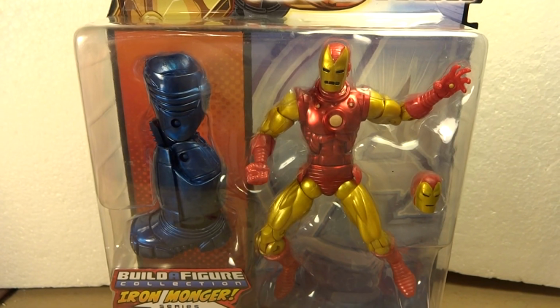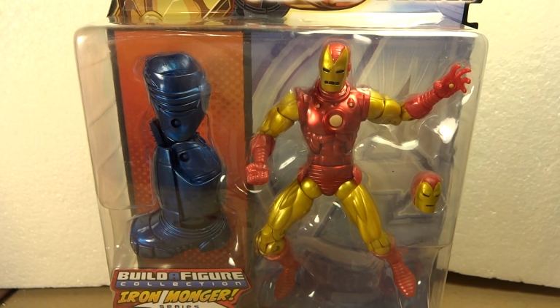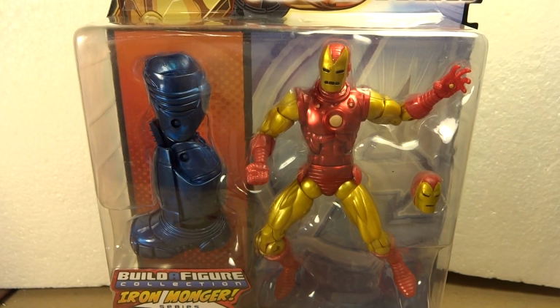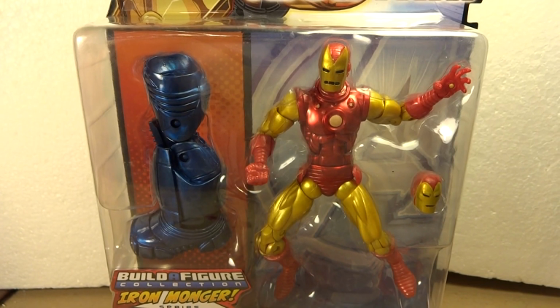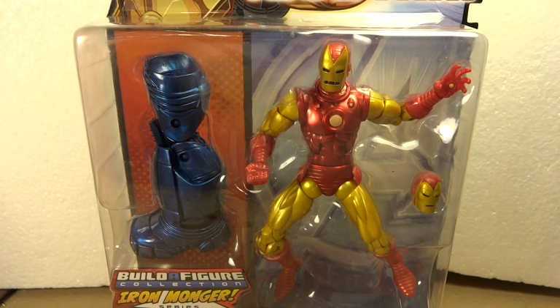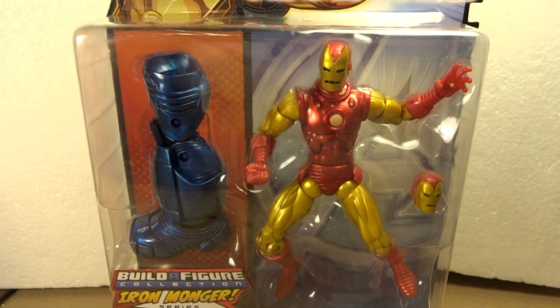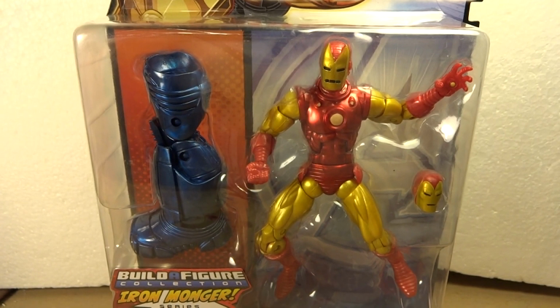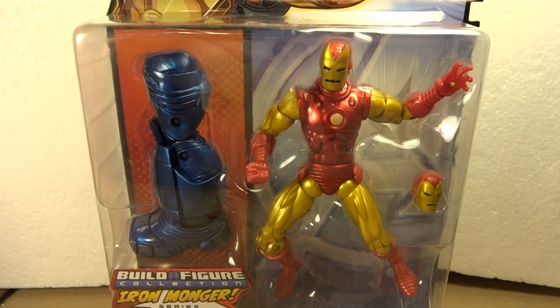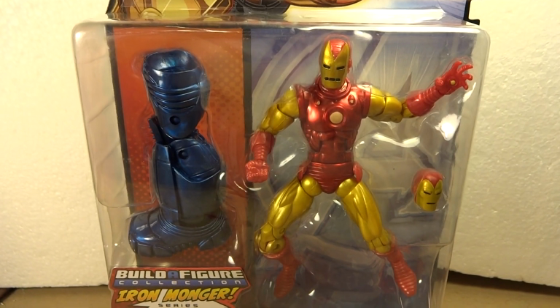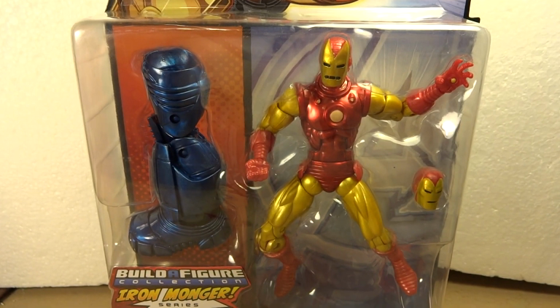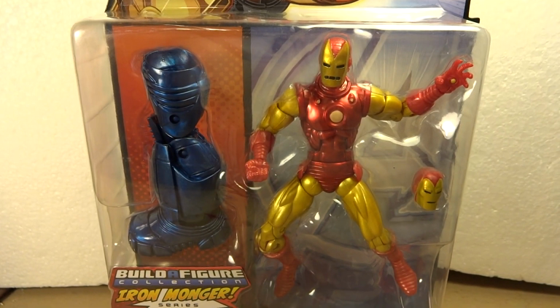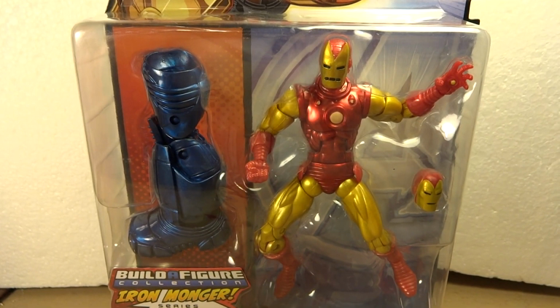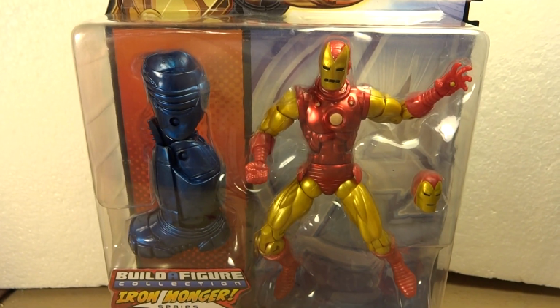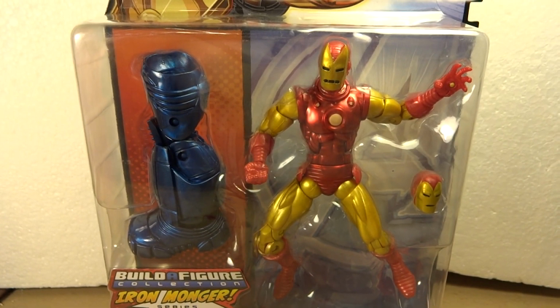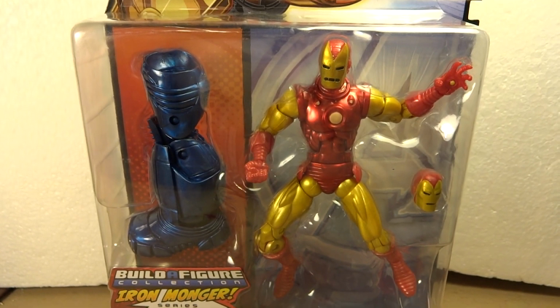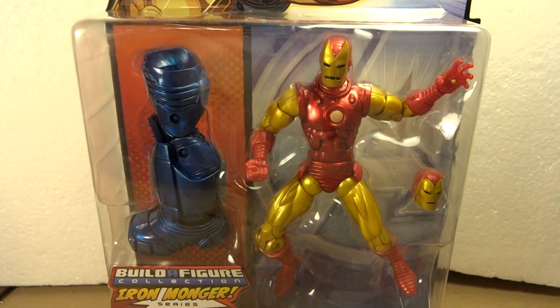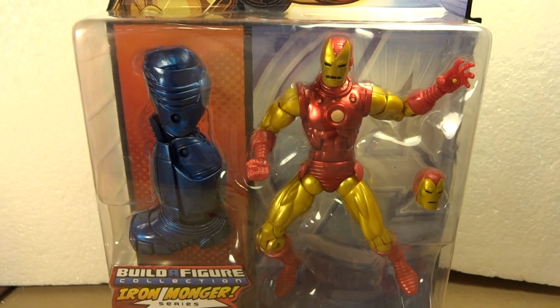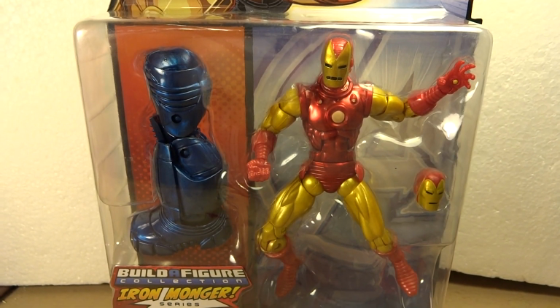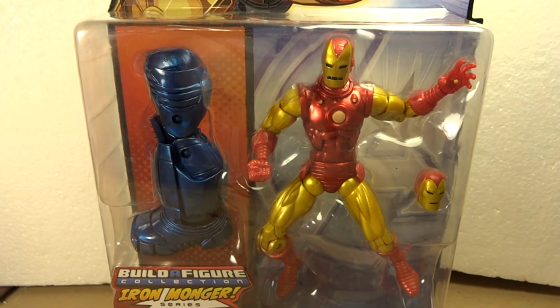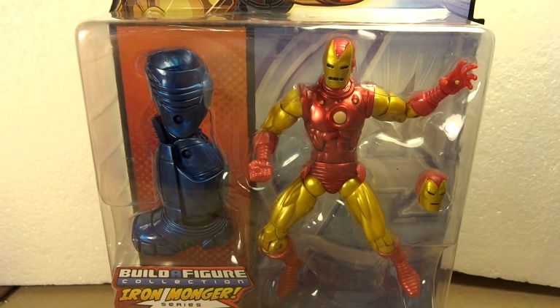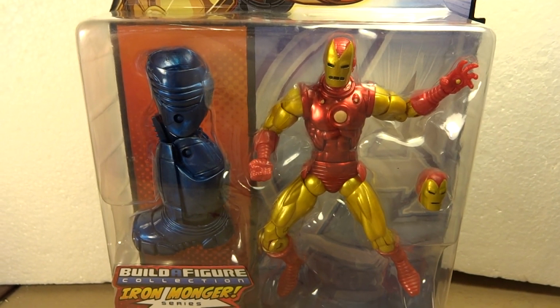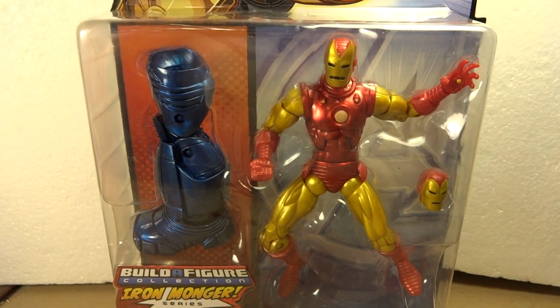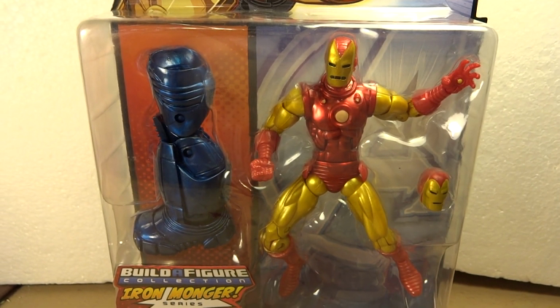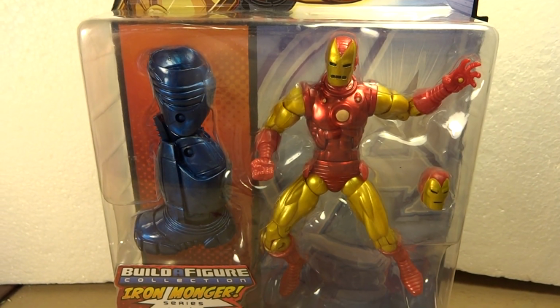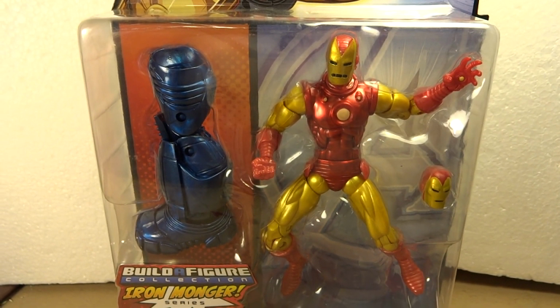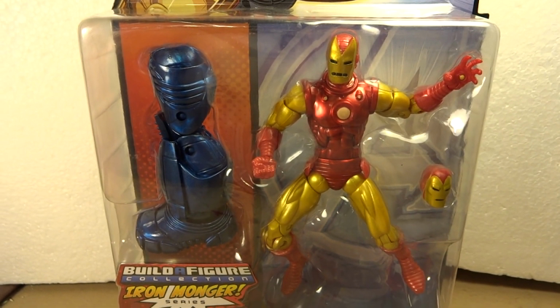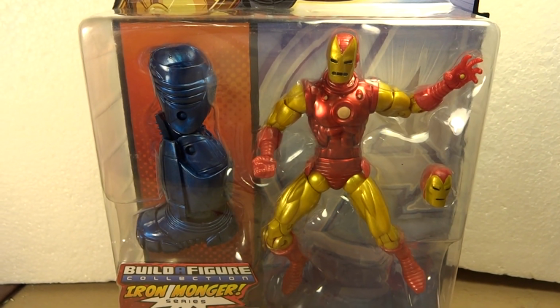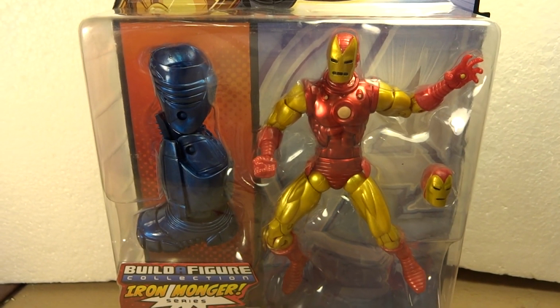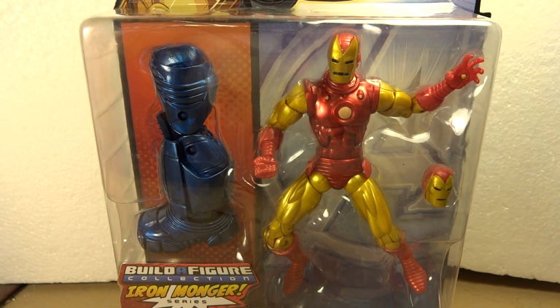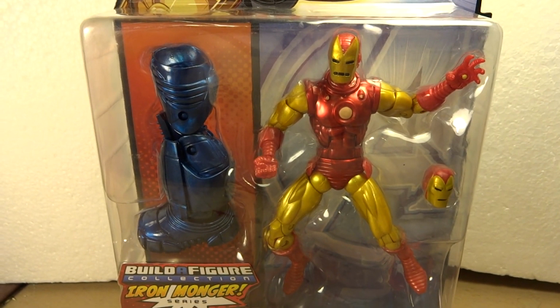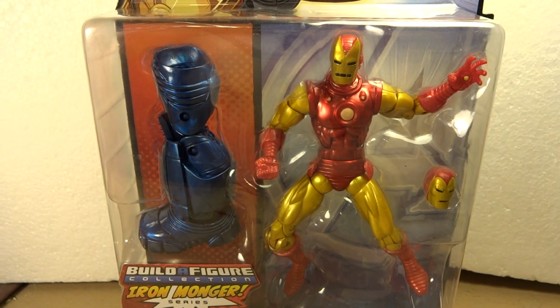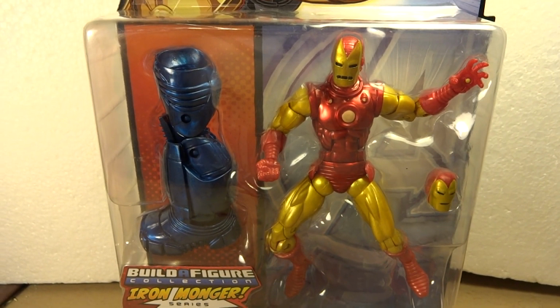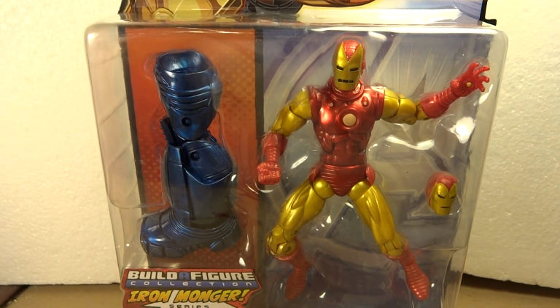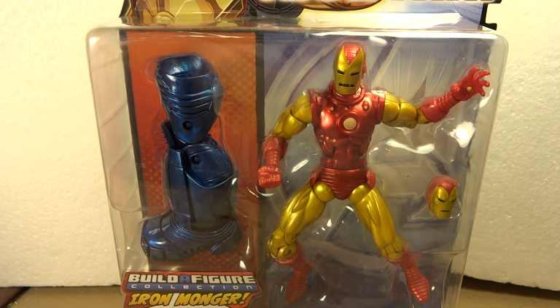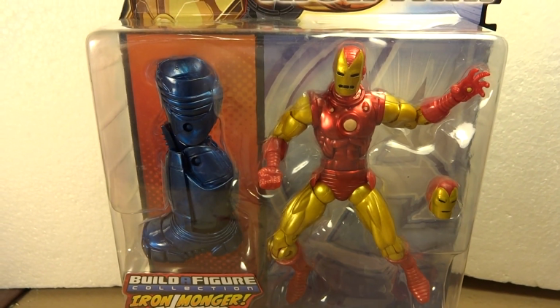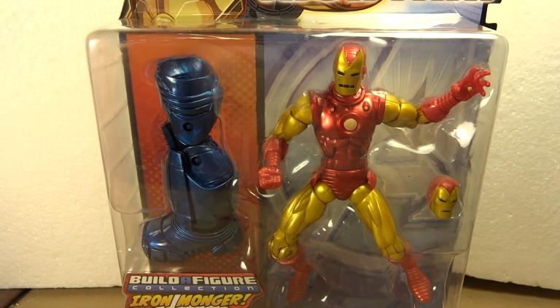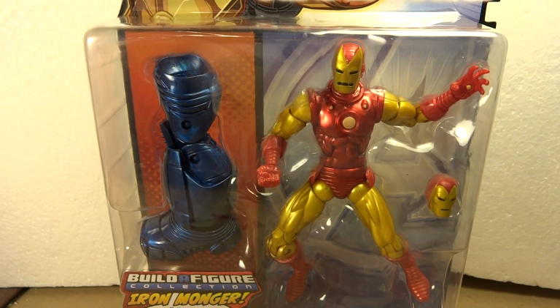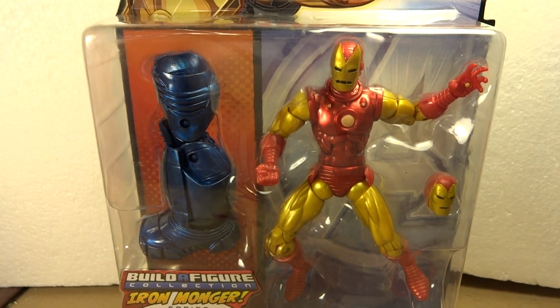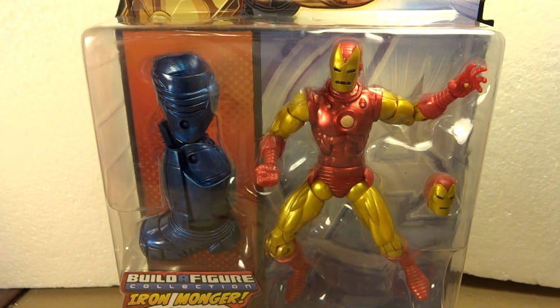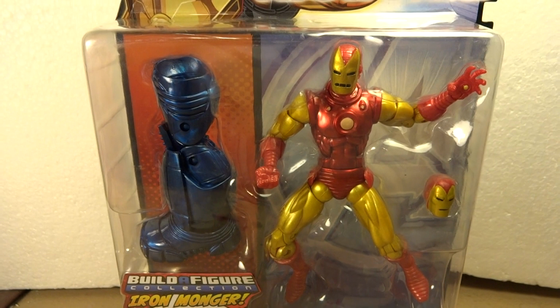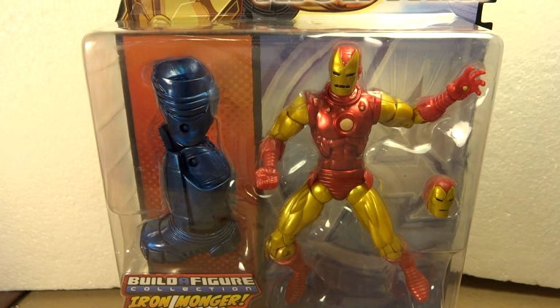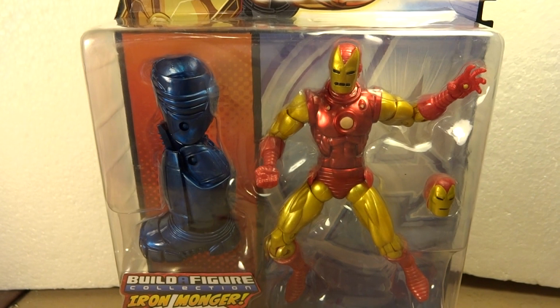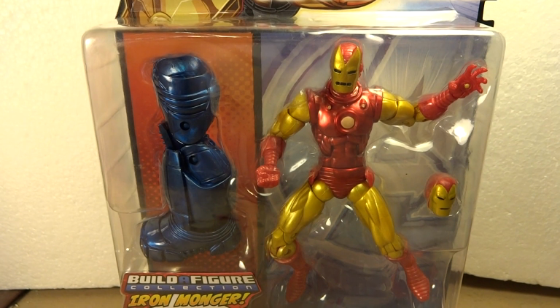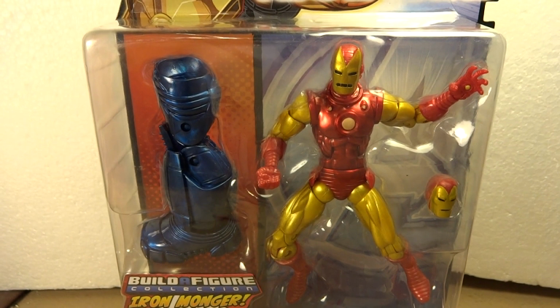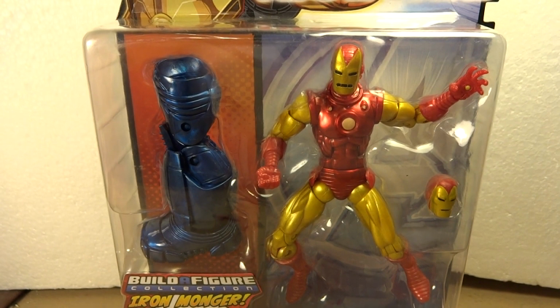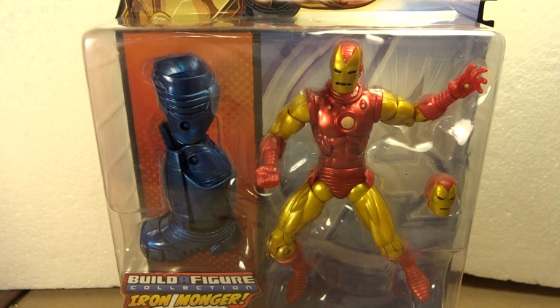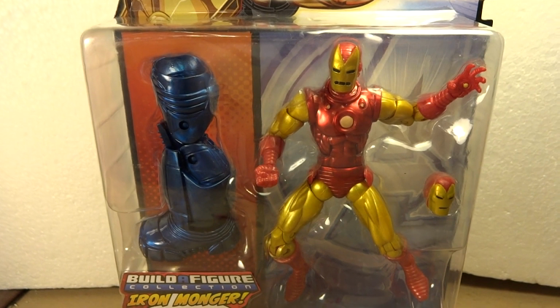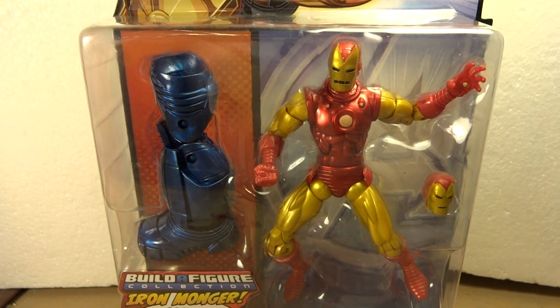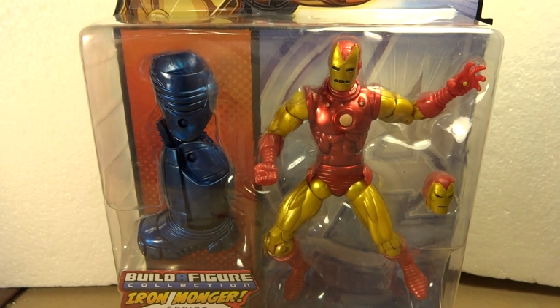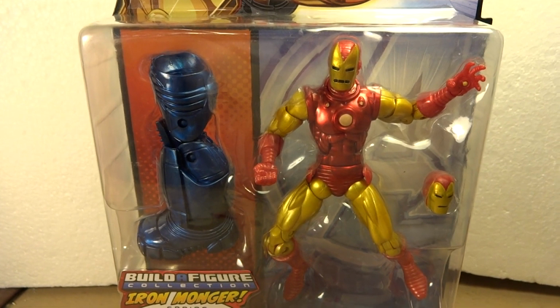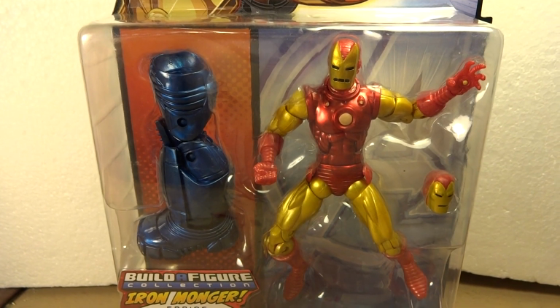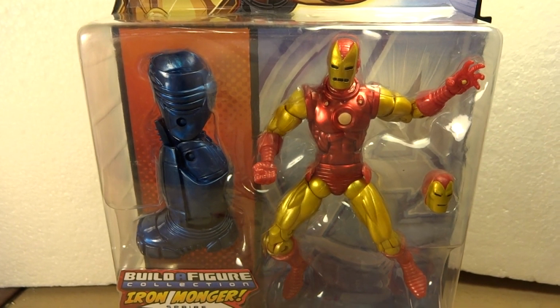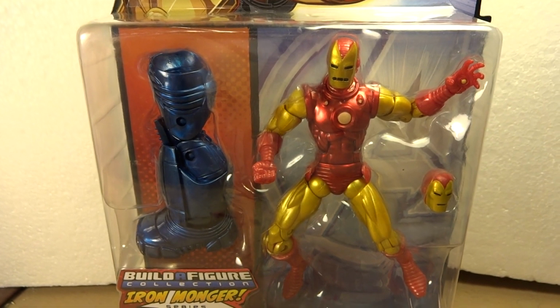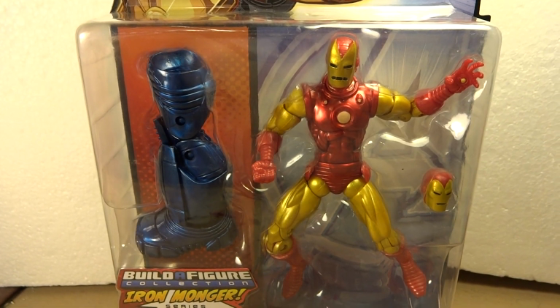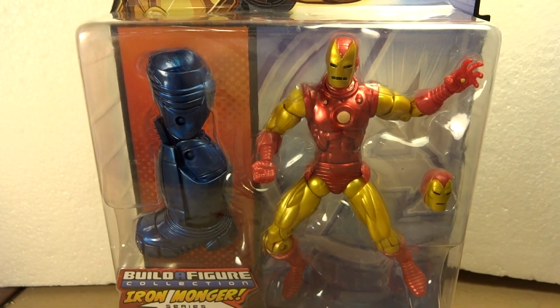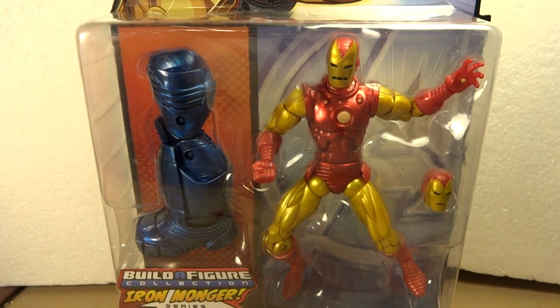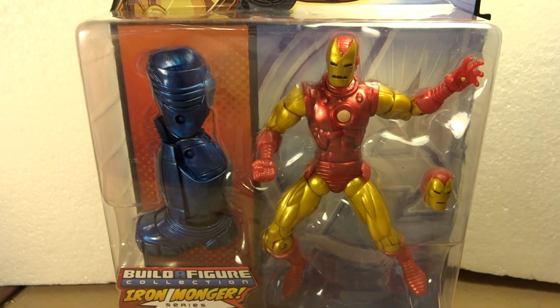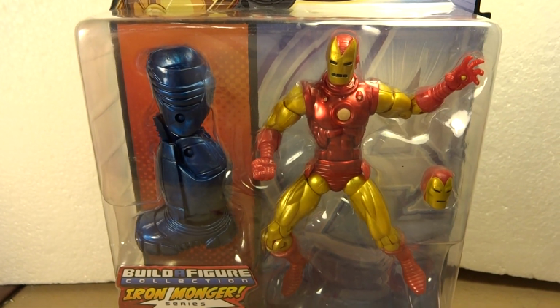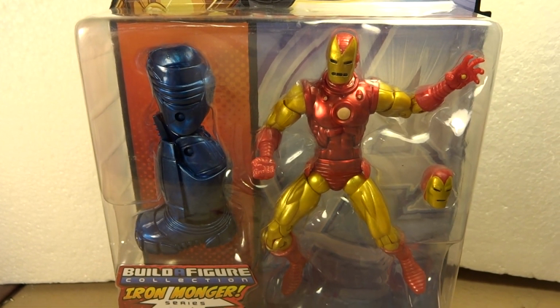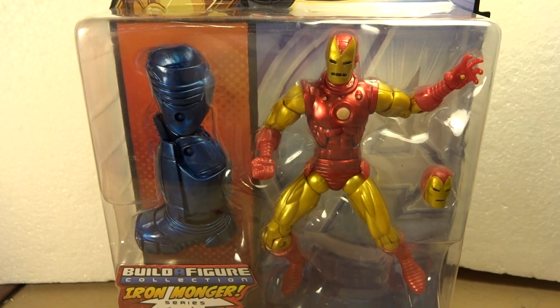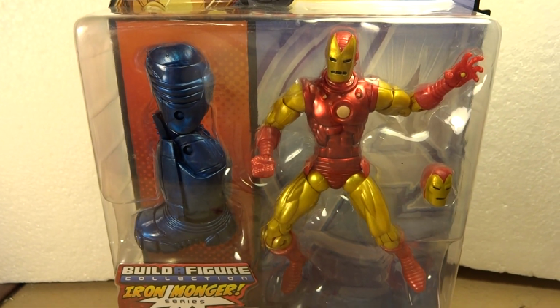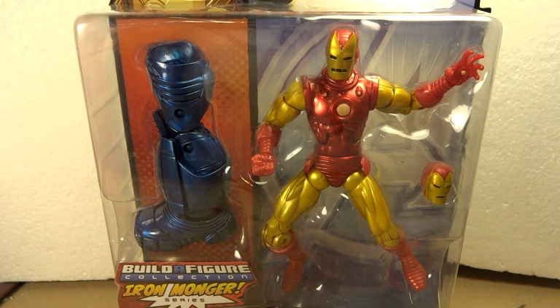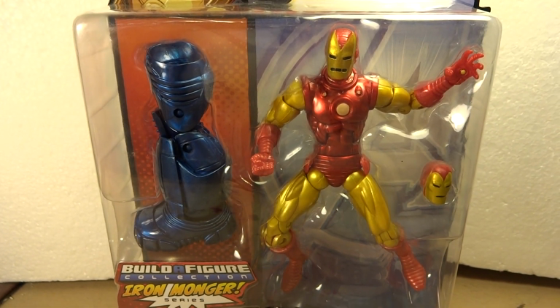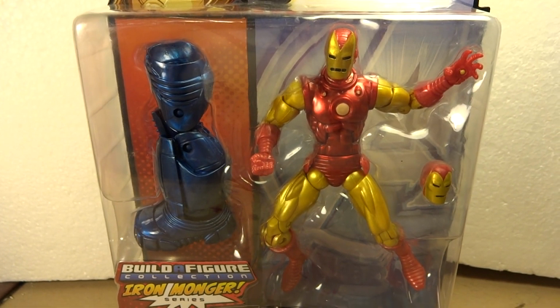Hi. Tonight in KitKilpaReview we're going to be having a look at the Marvel Legends Classic Iron Man.